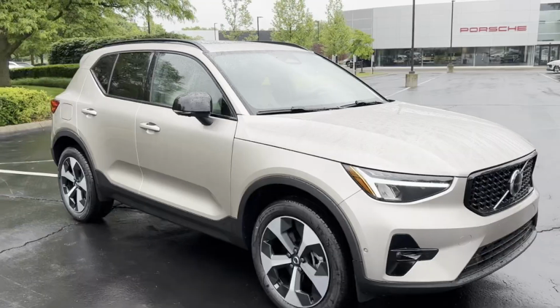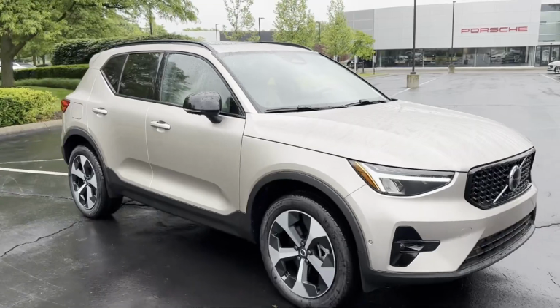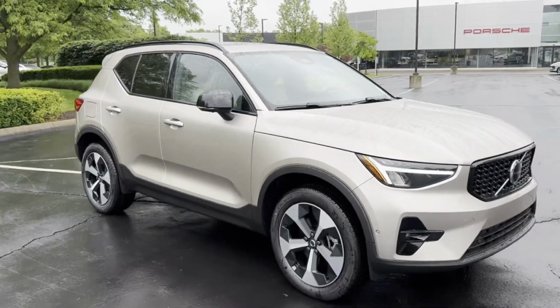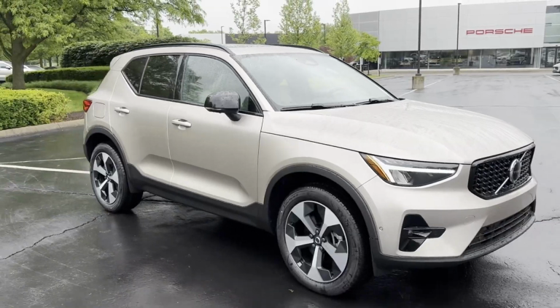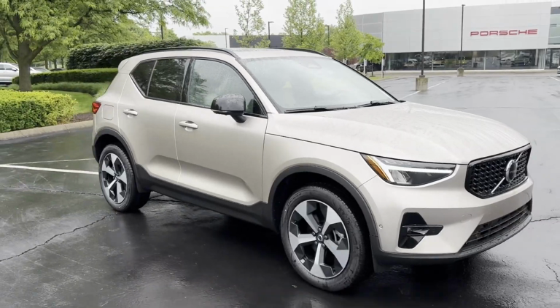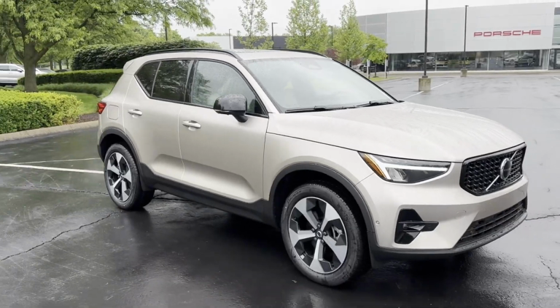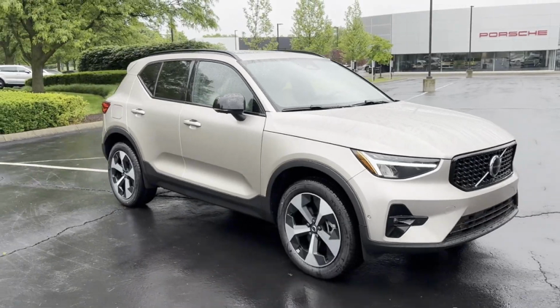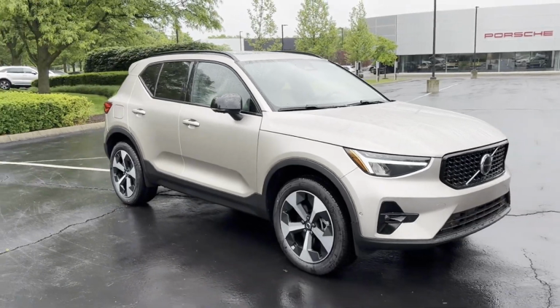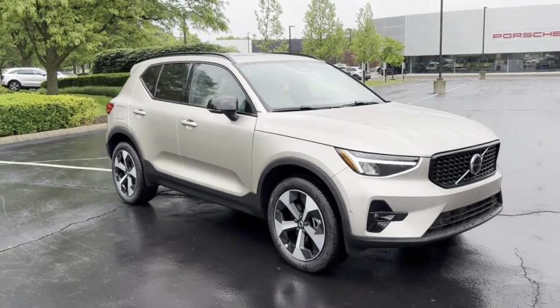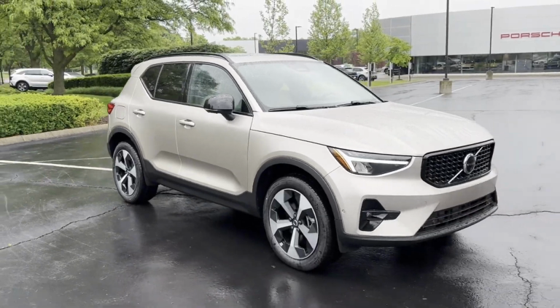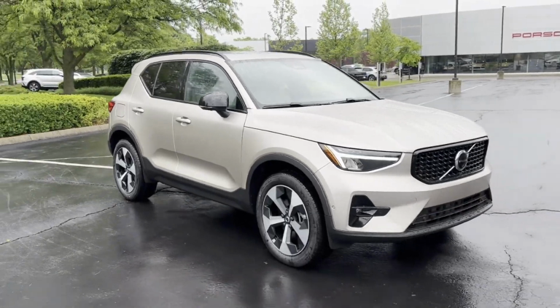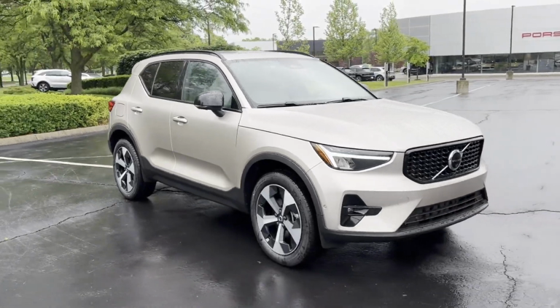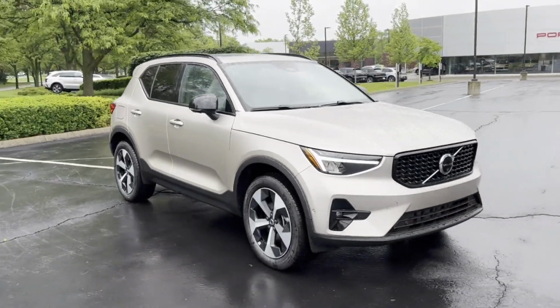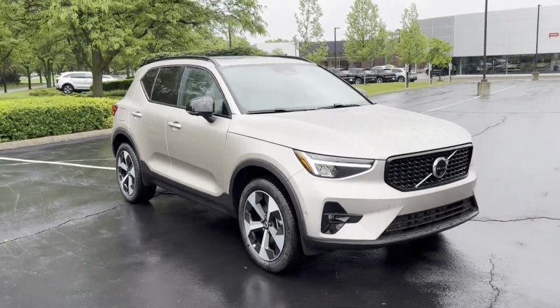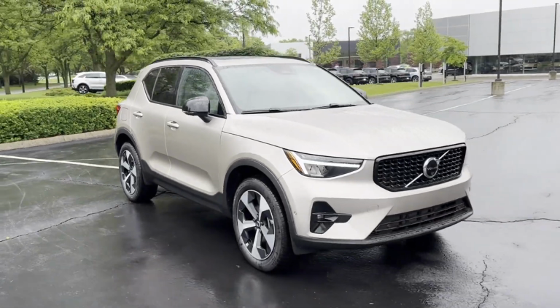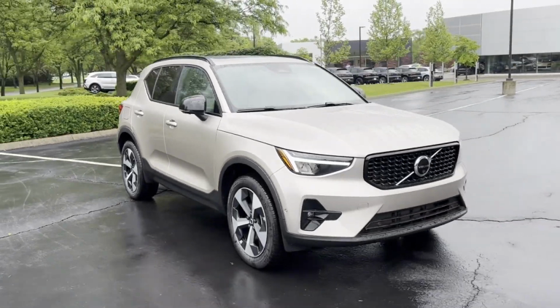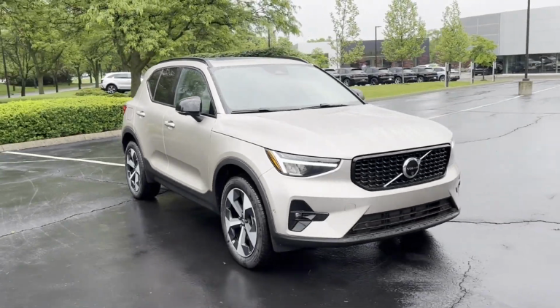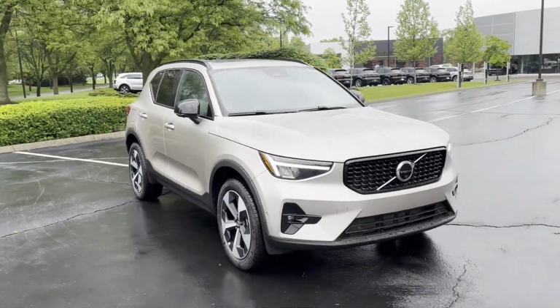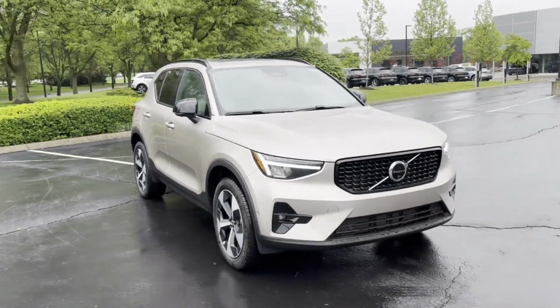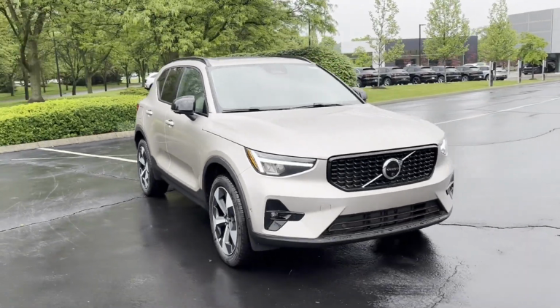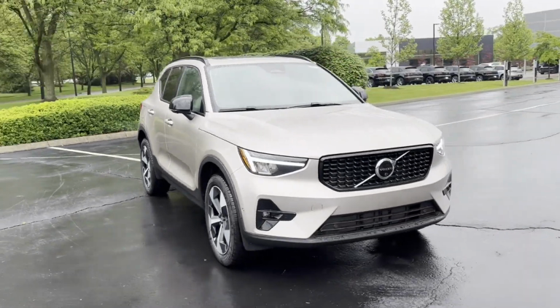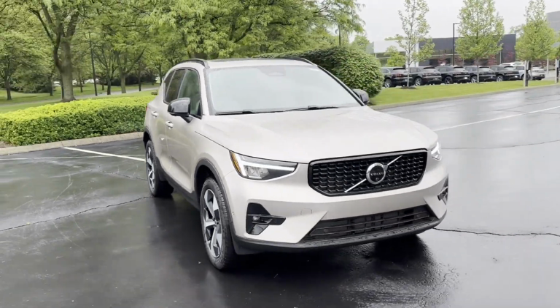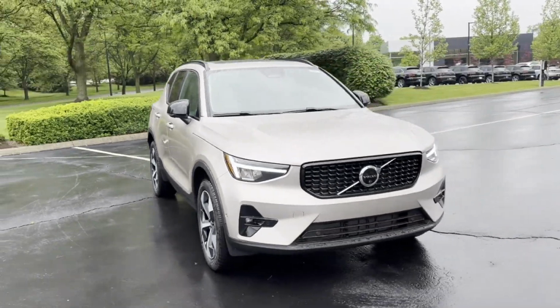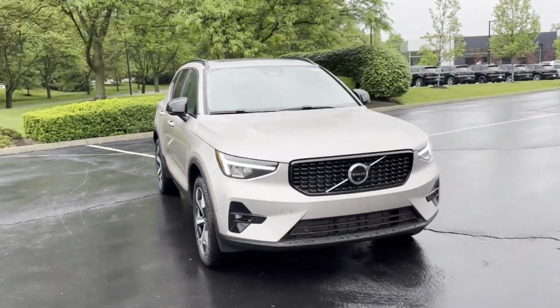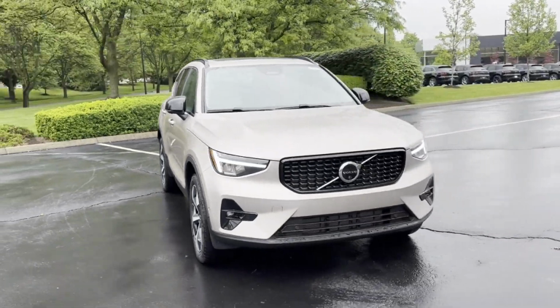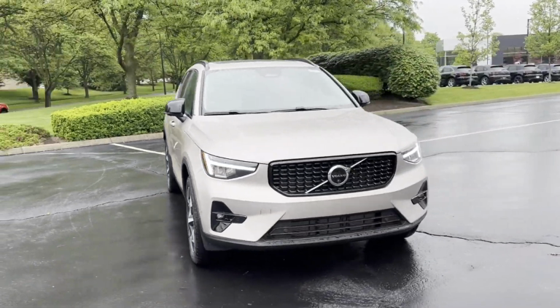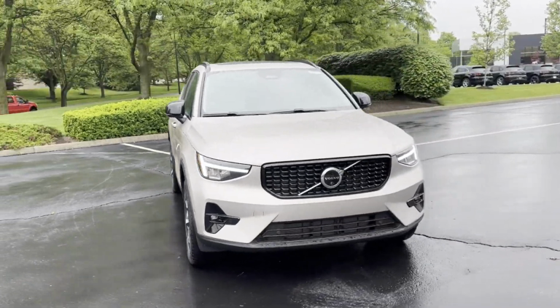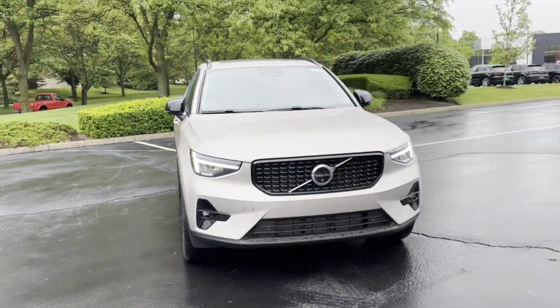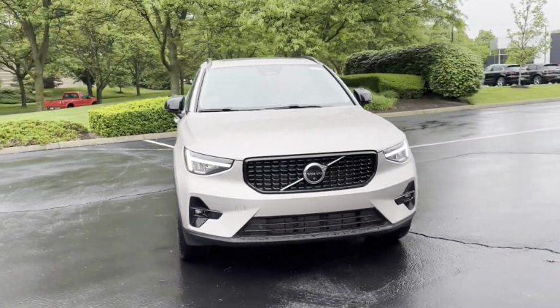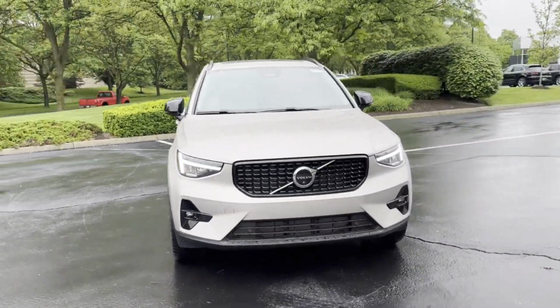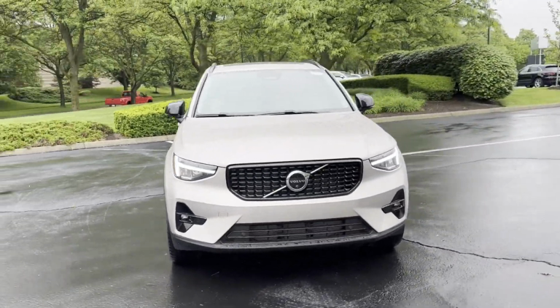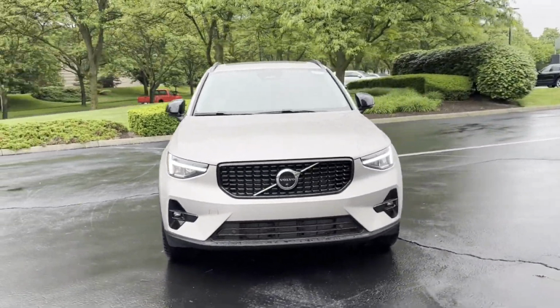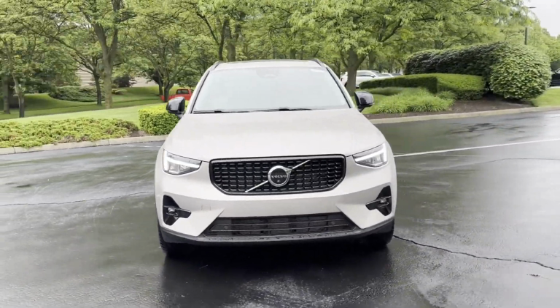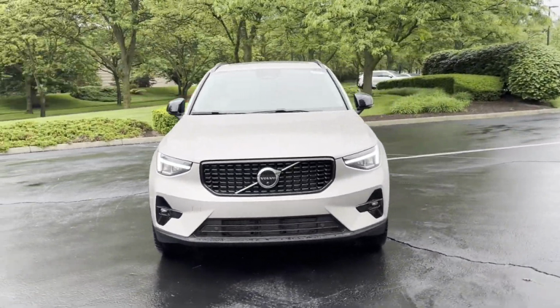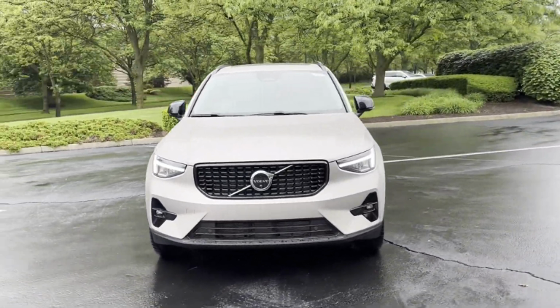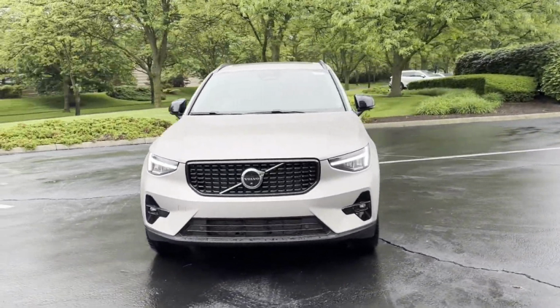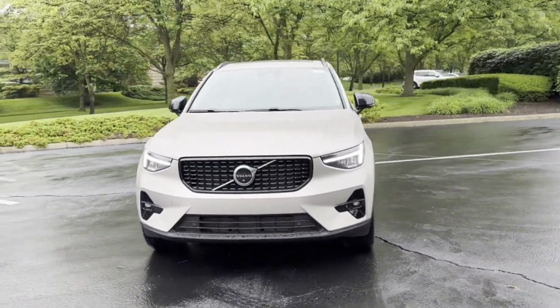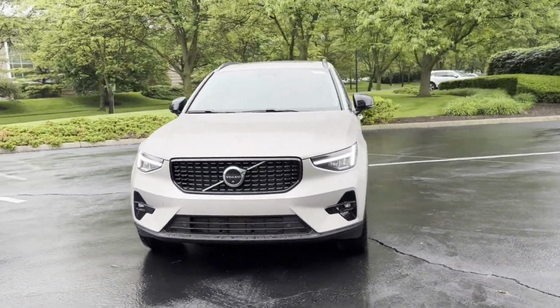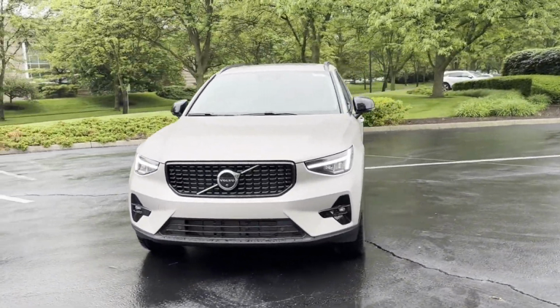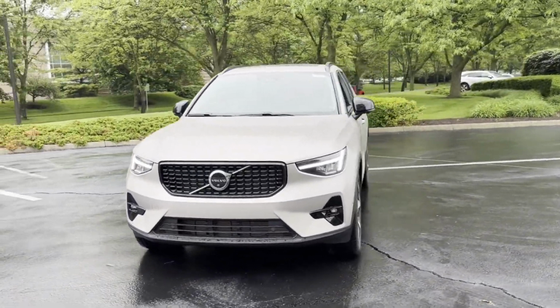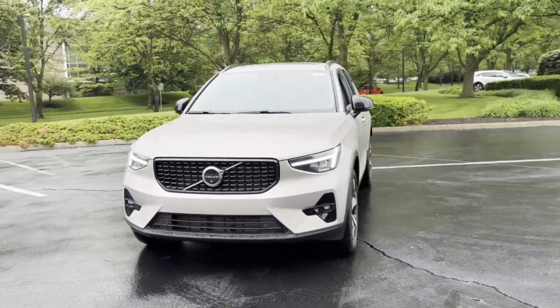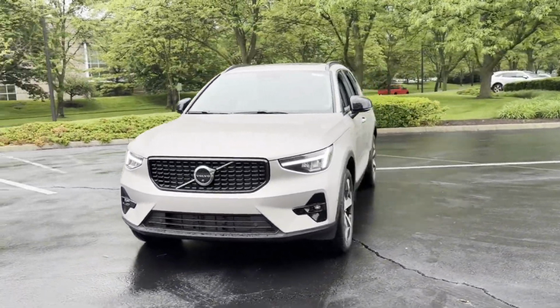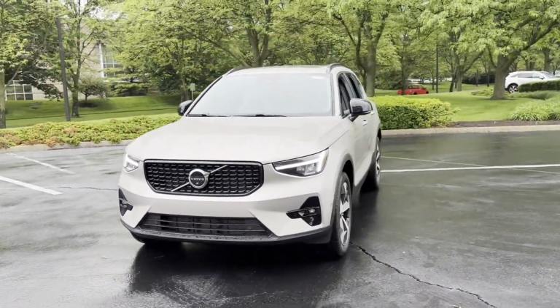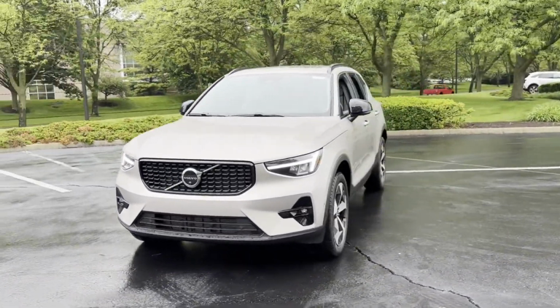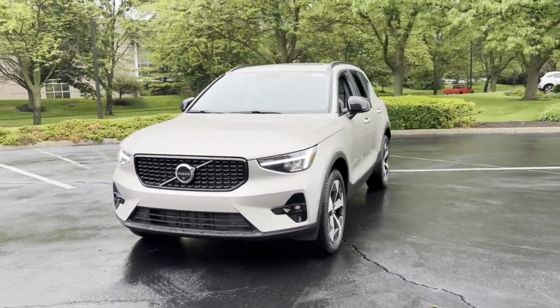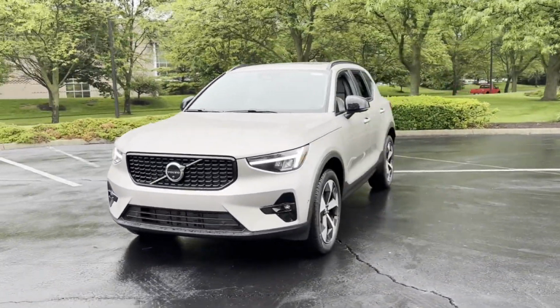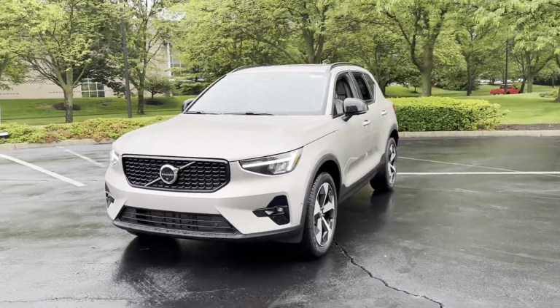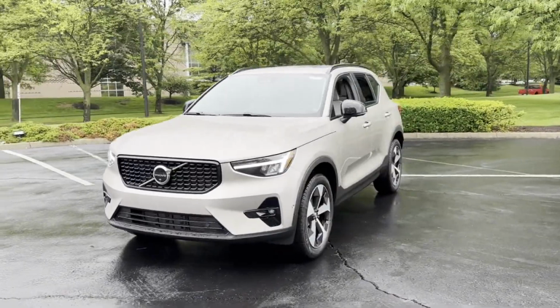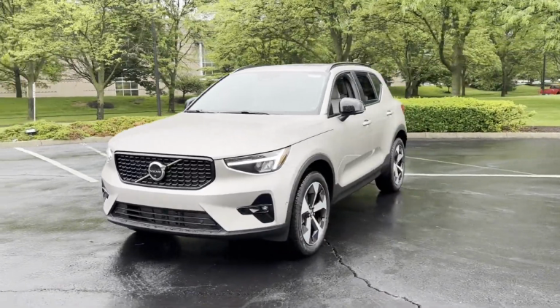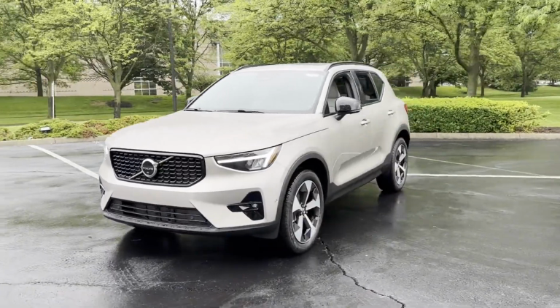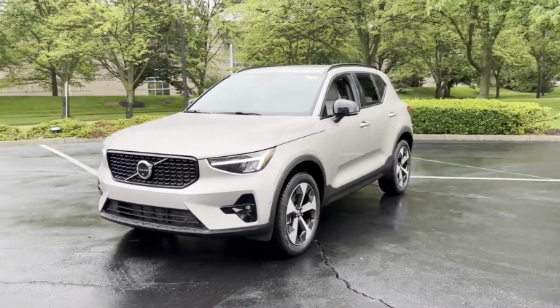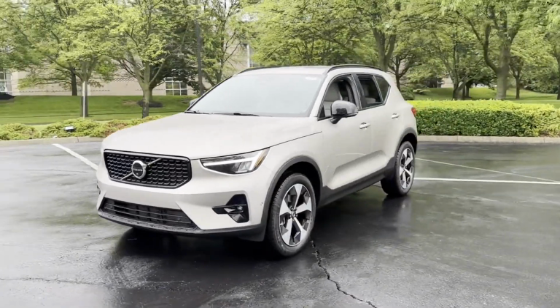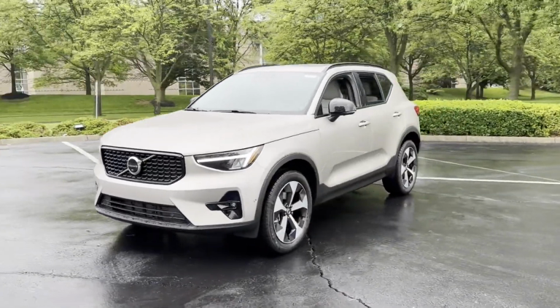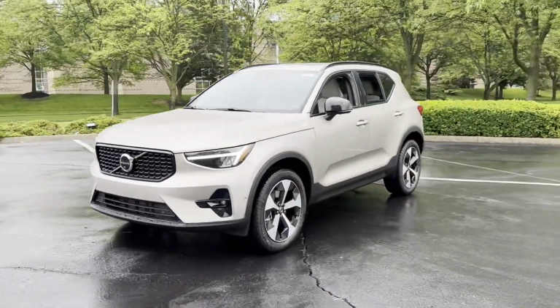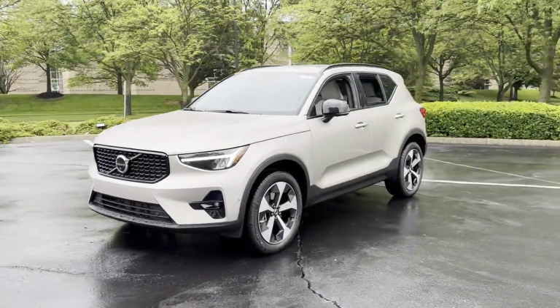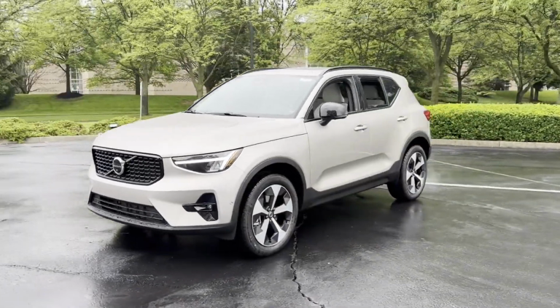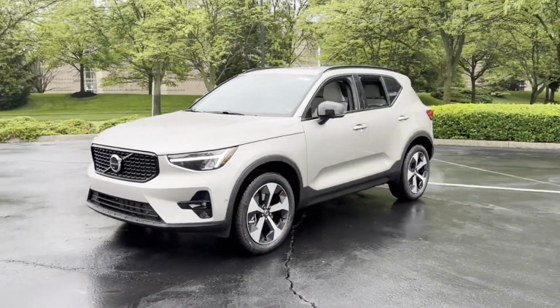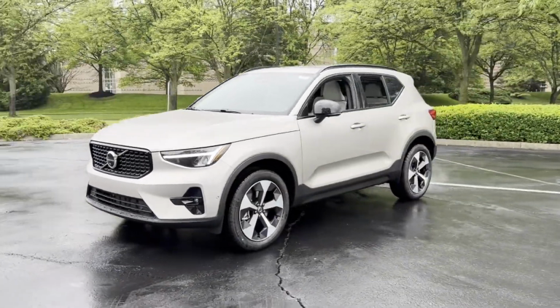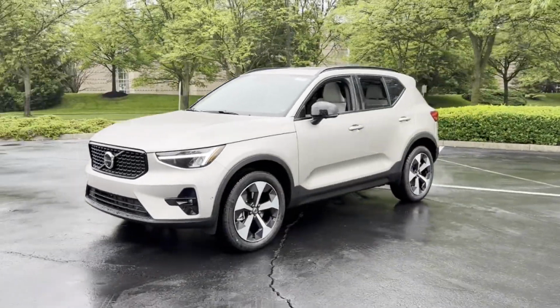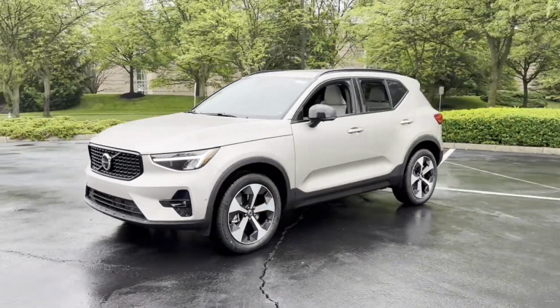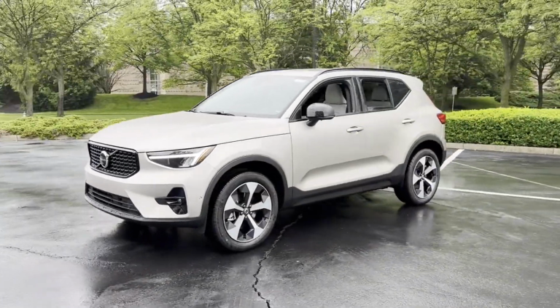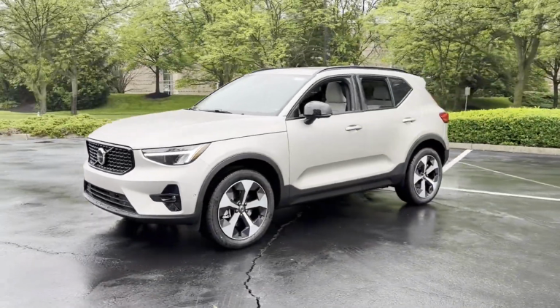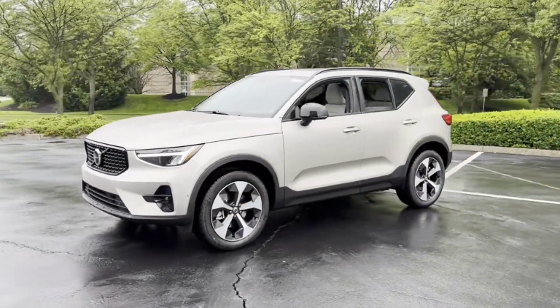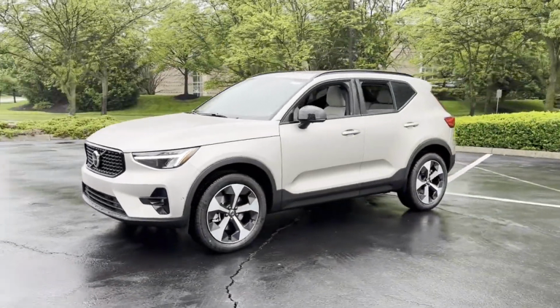2024 Volvo XC40. This SUV offers space as well as power and performance.